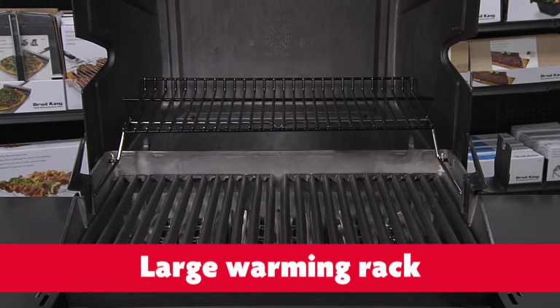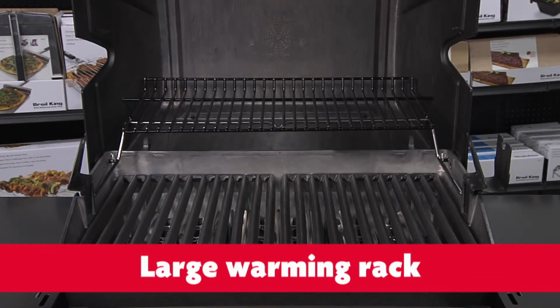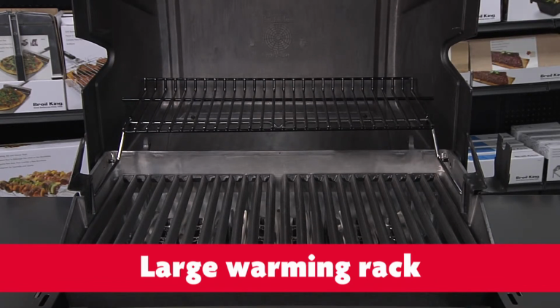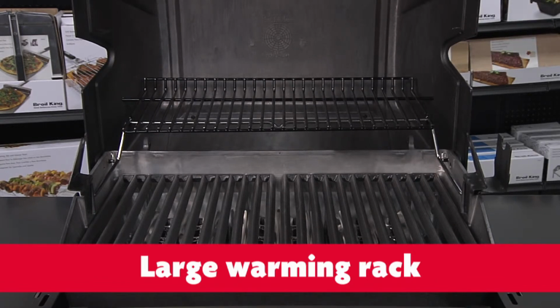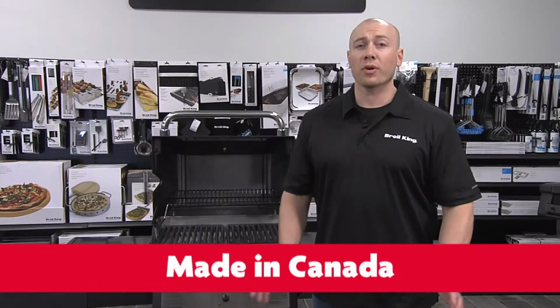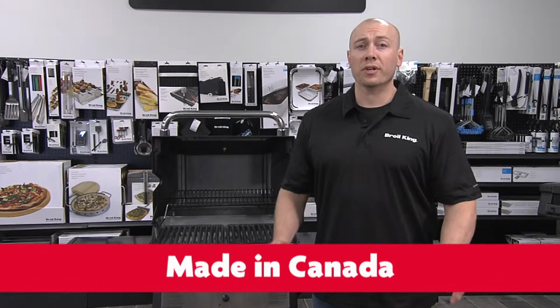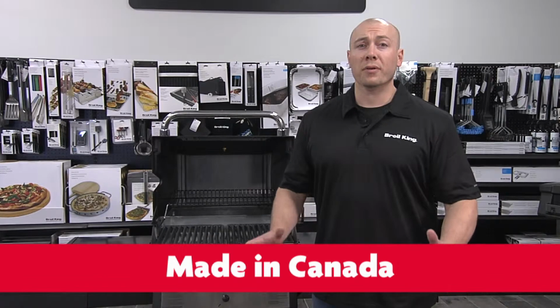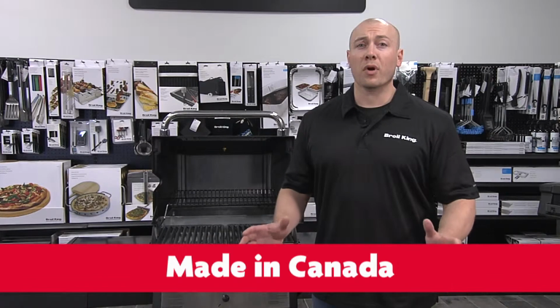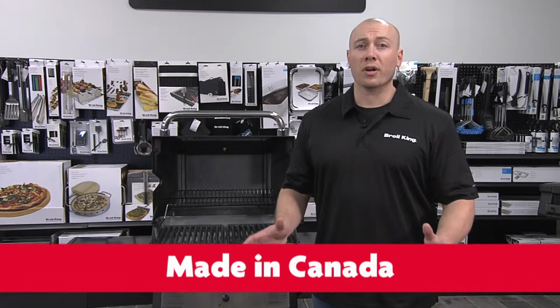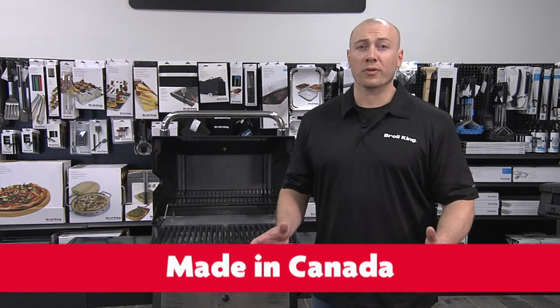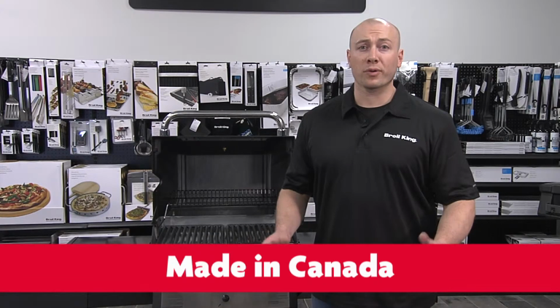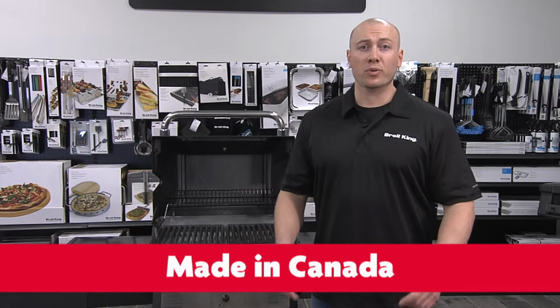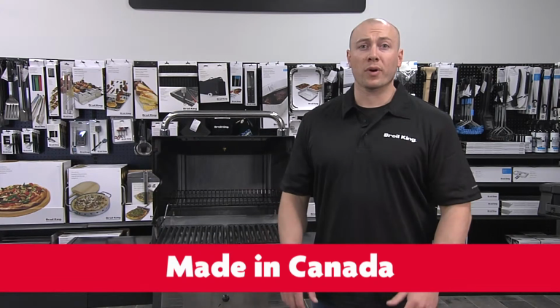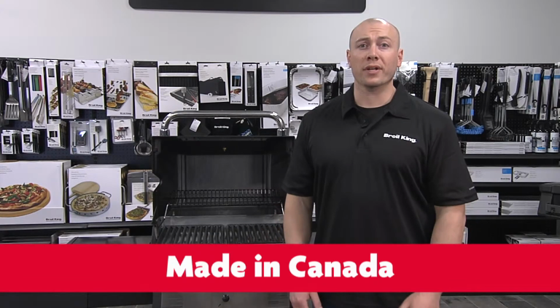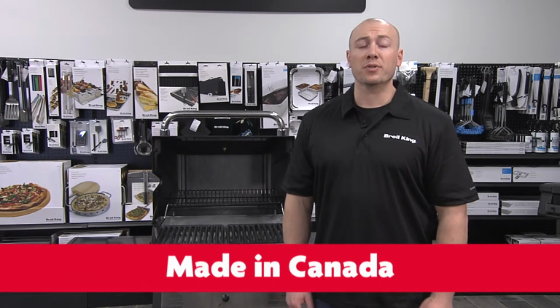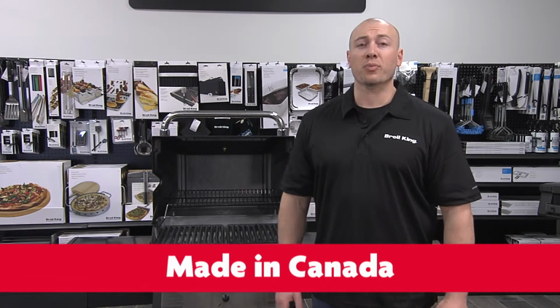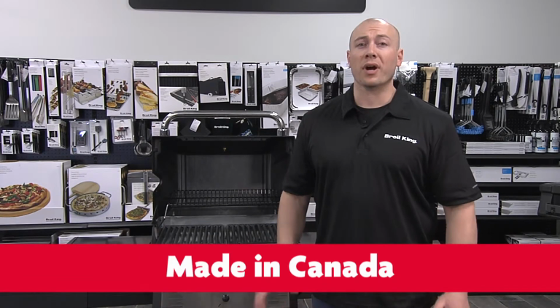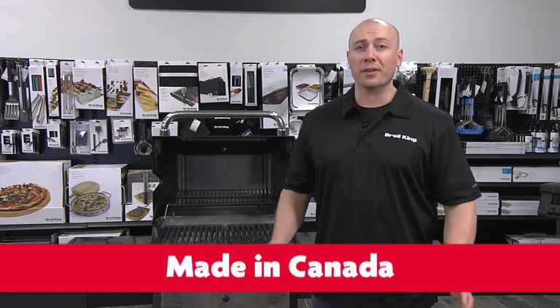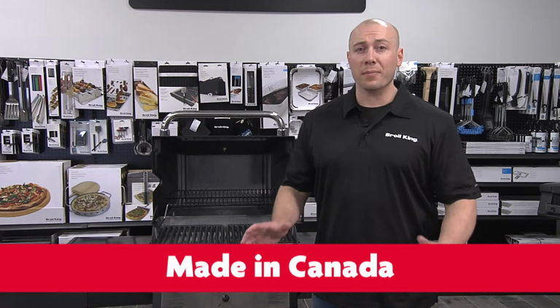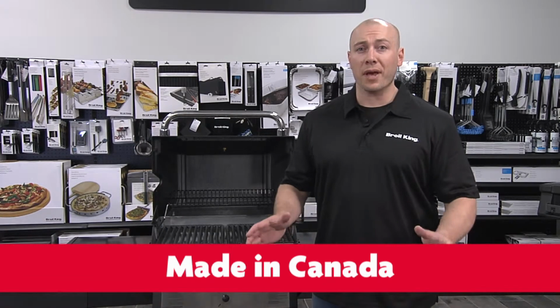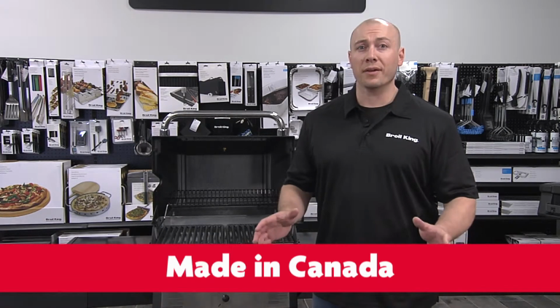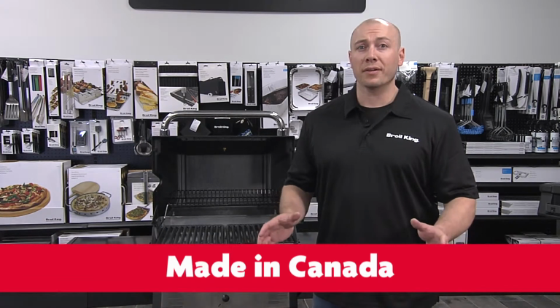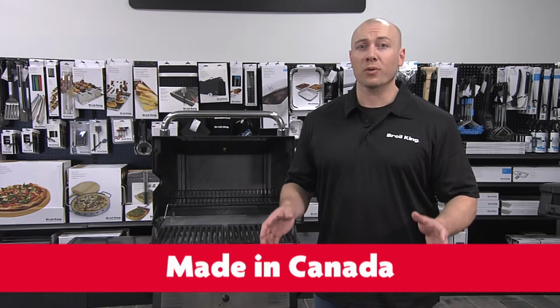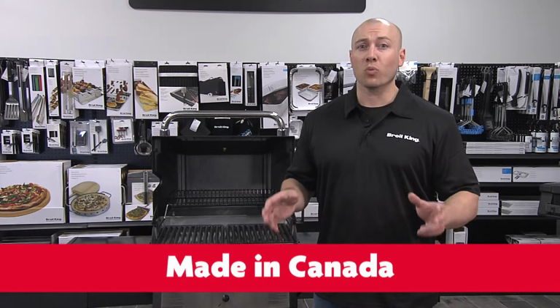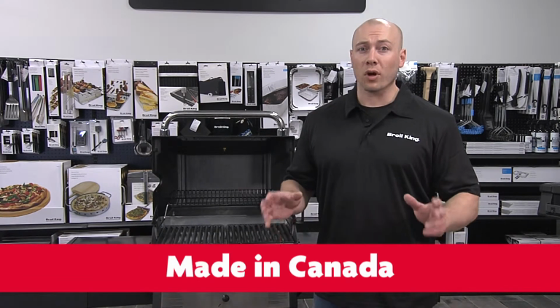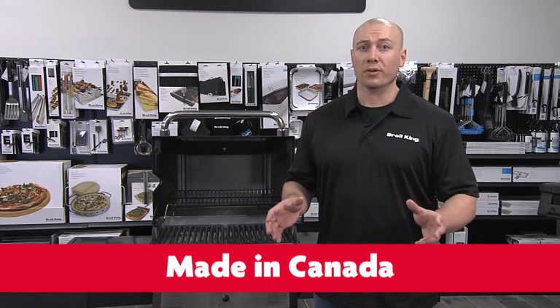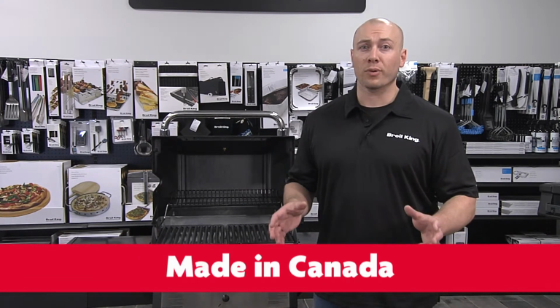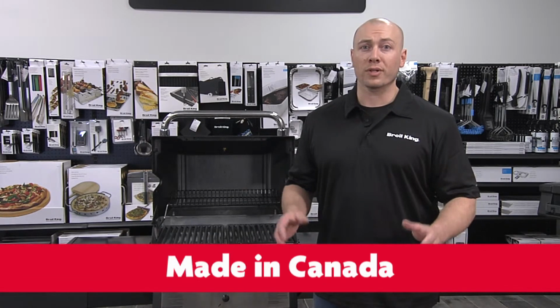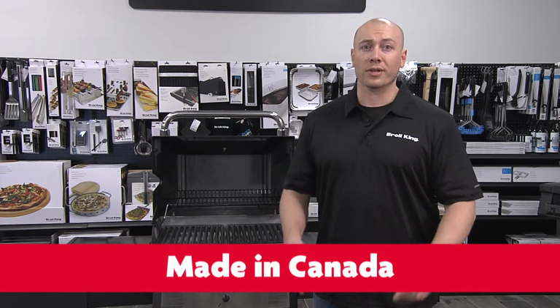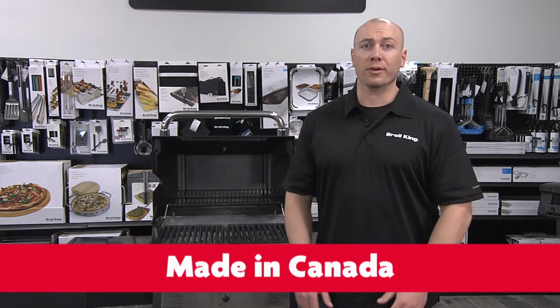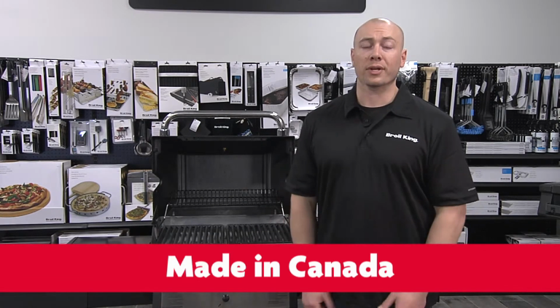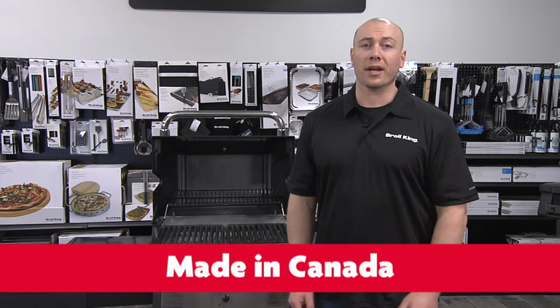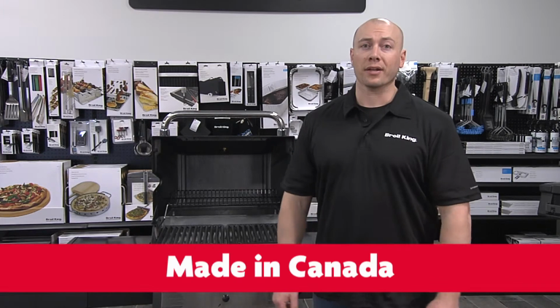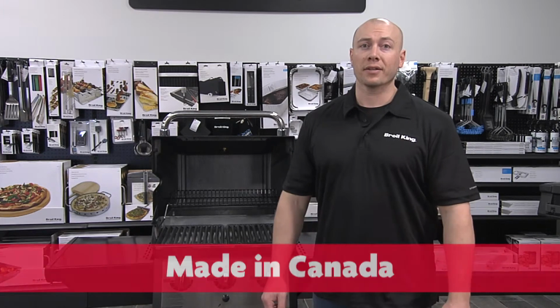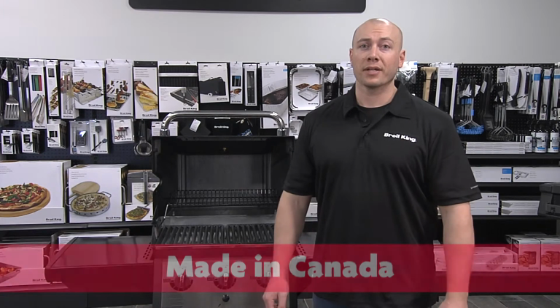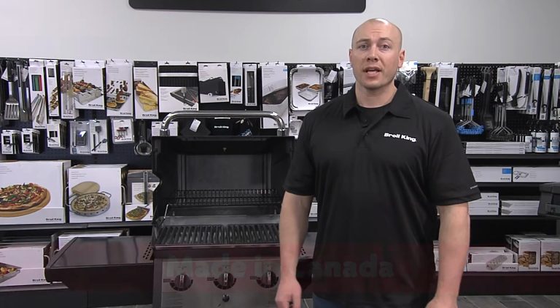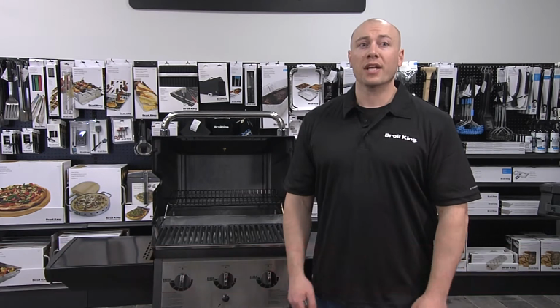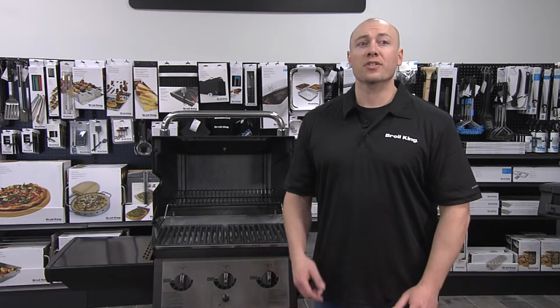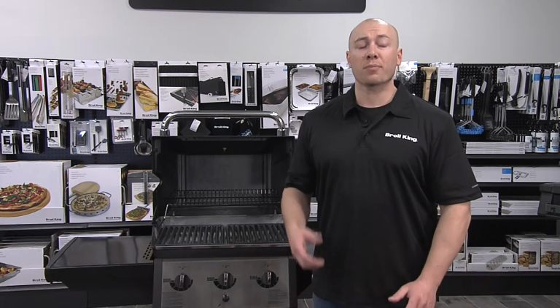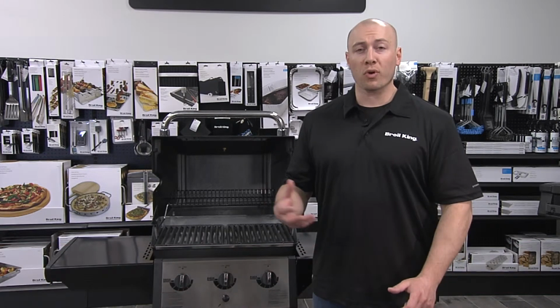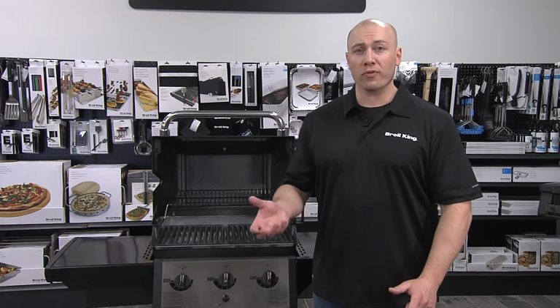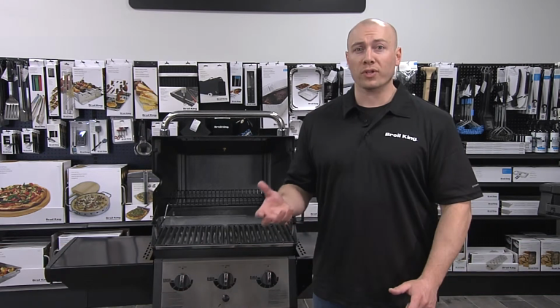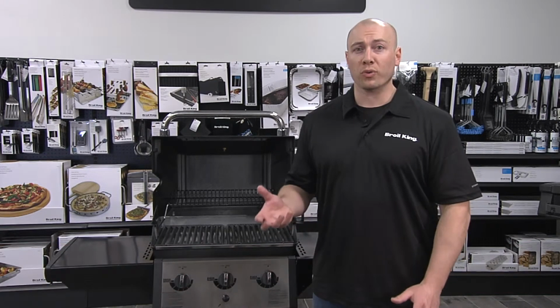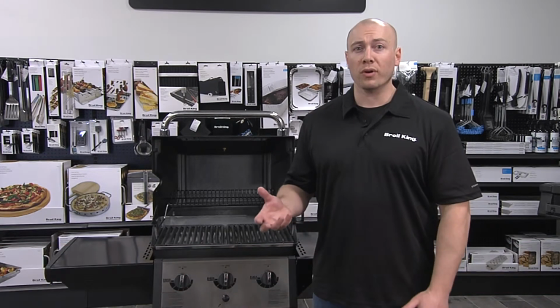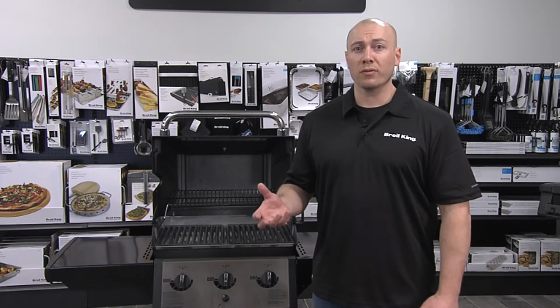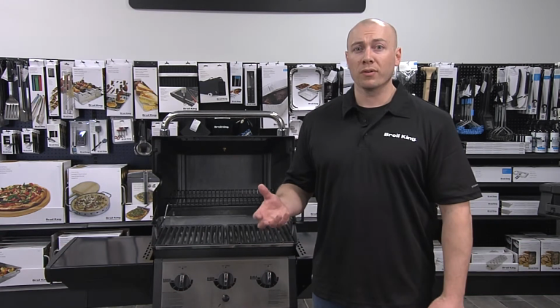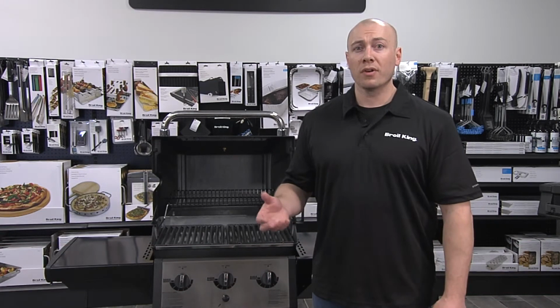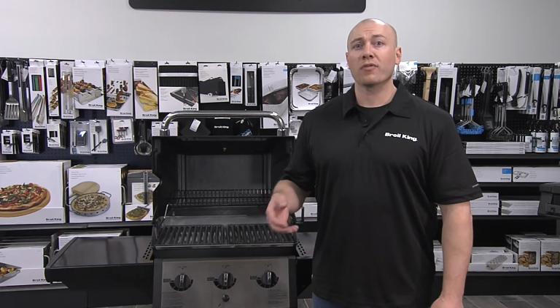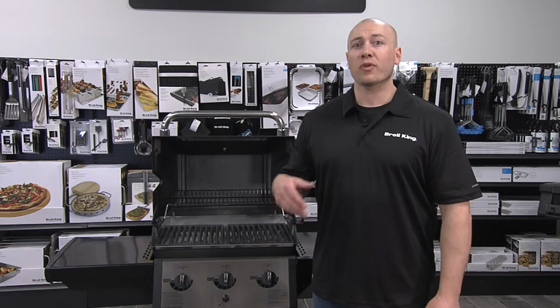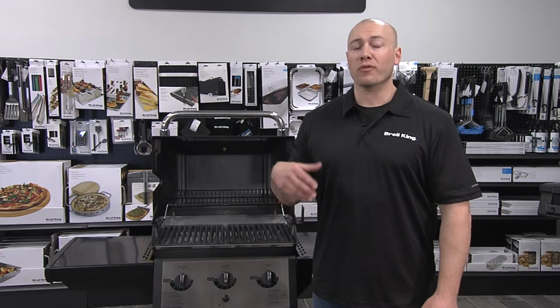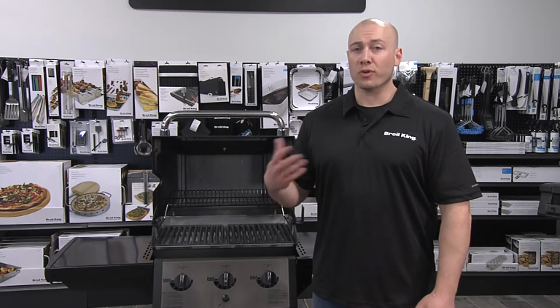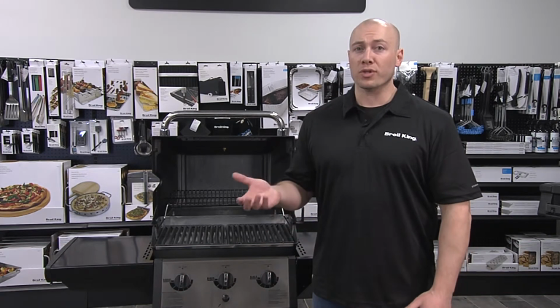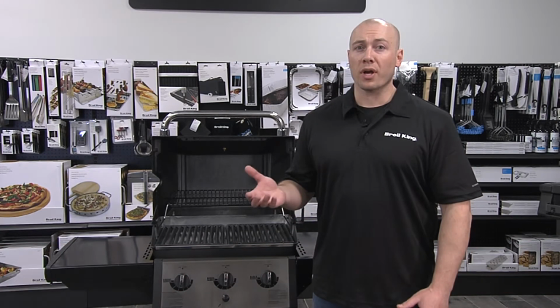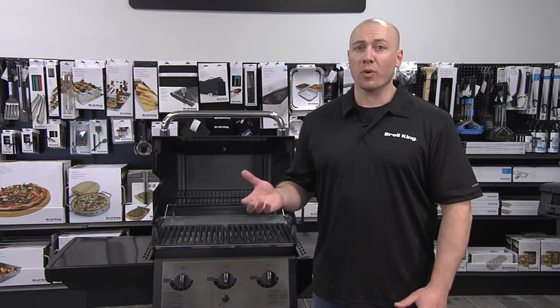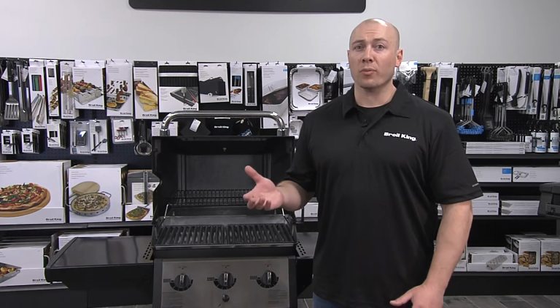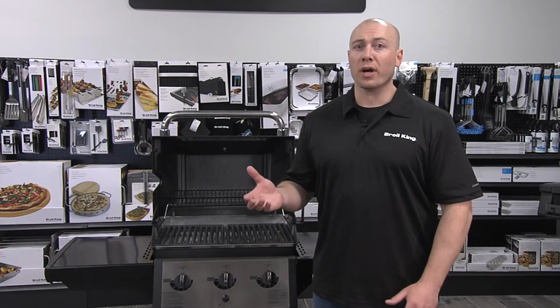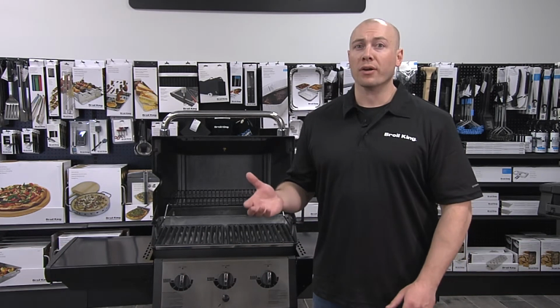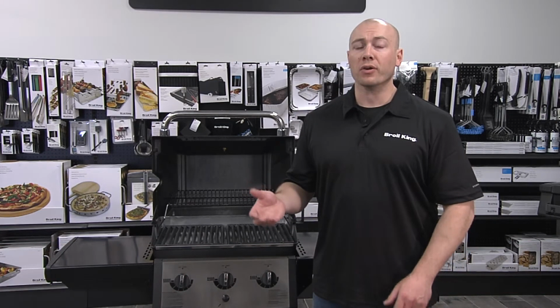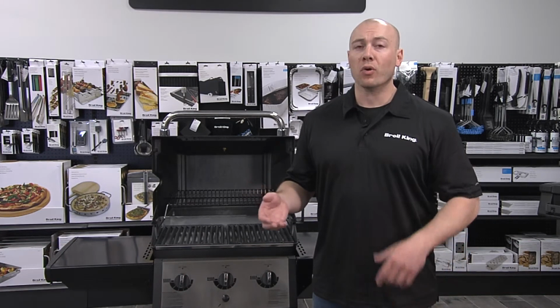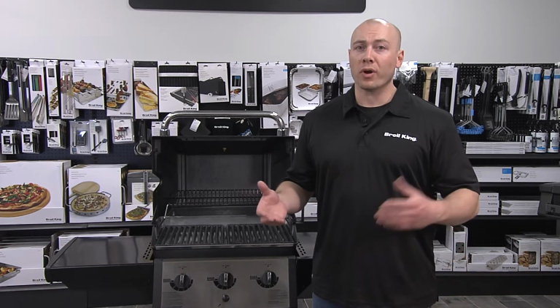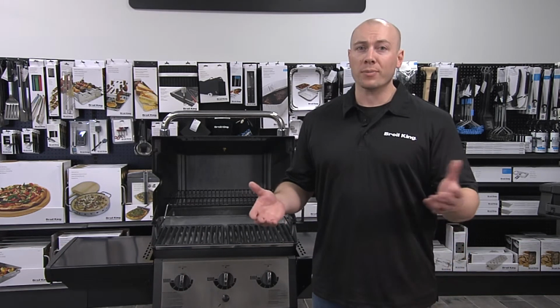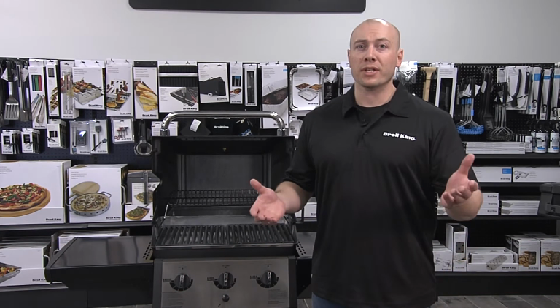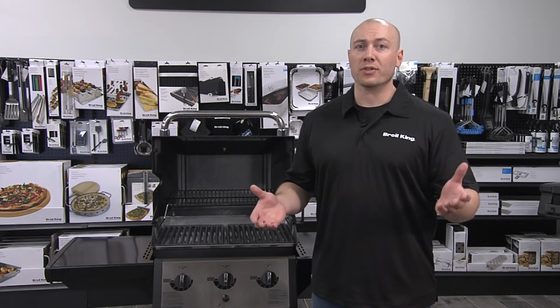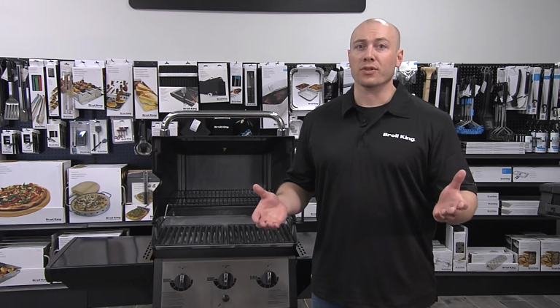The Broilking Monarch 320 is proudly made in Waterloo, Ontario, Canada. It's the perfect grill for a first-time home buyer or empty nester.